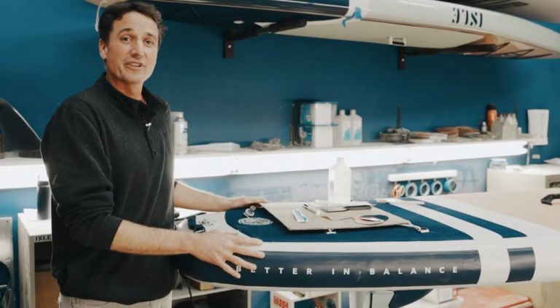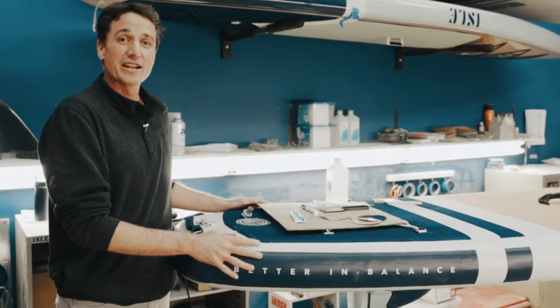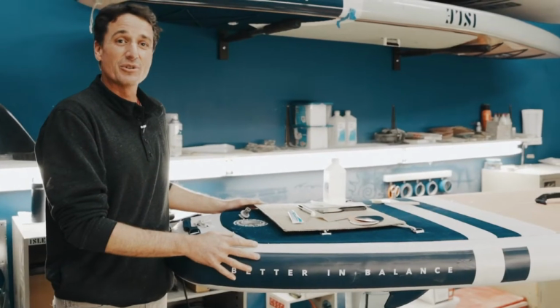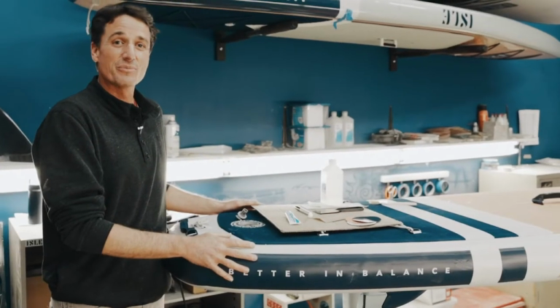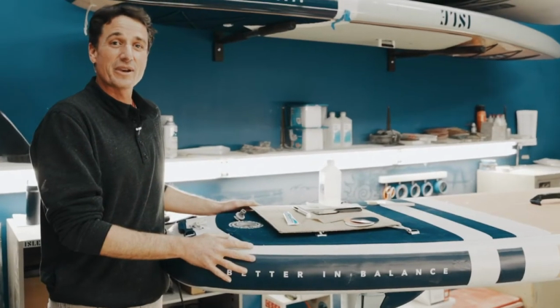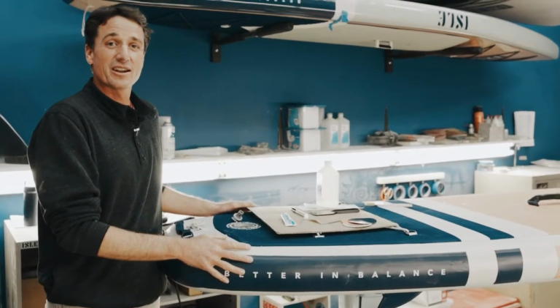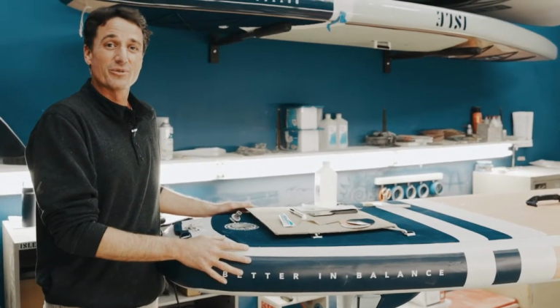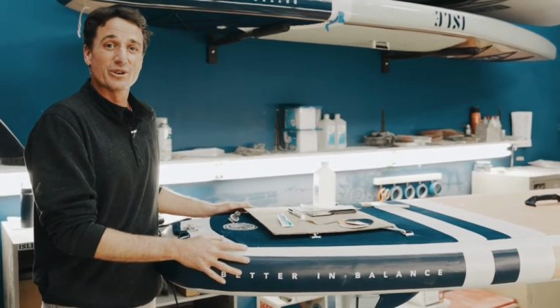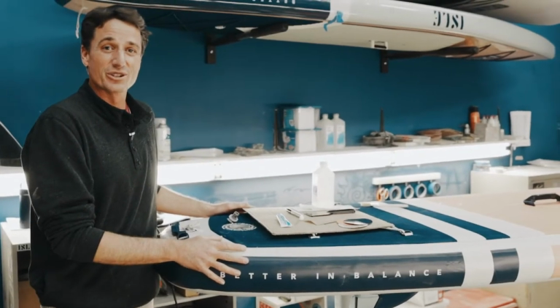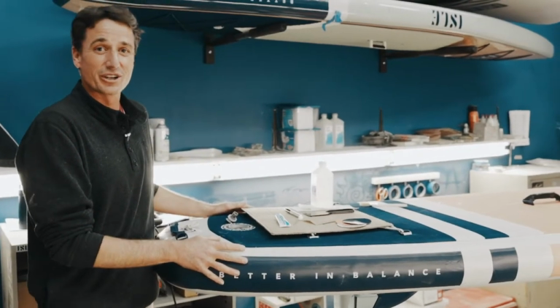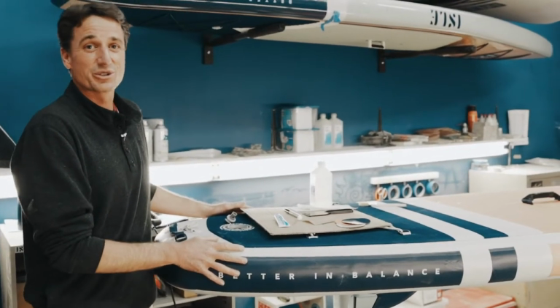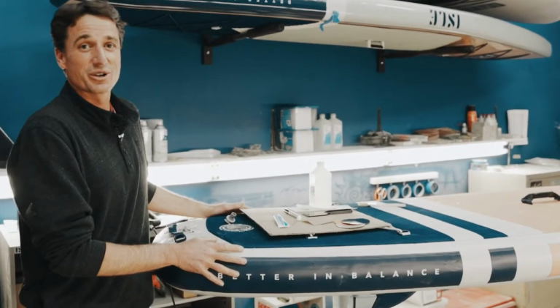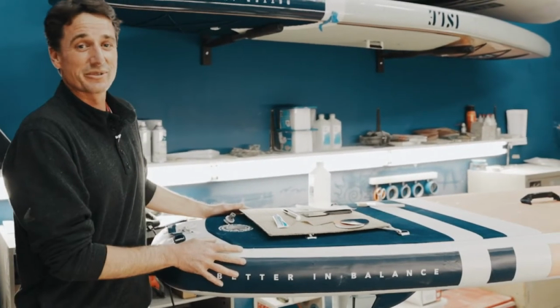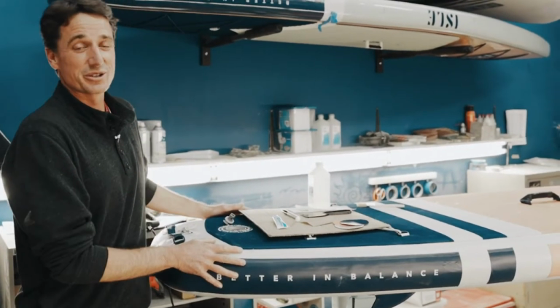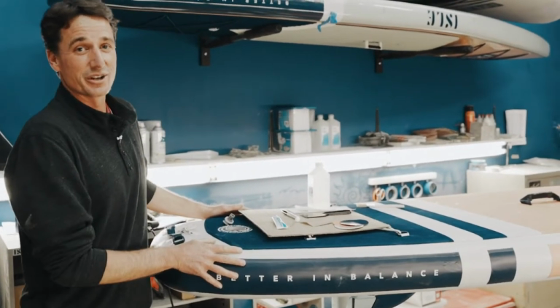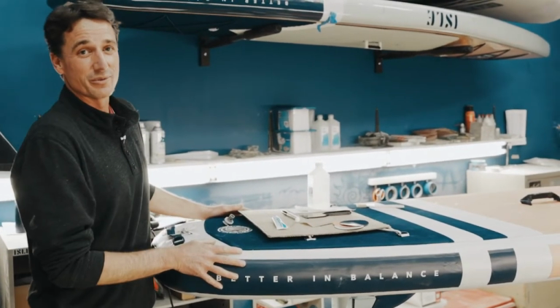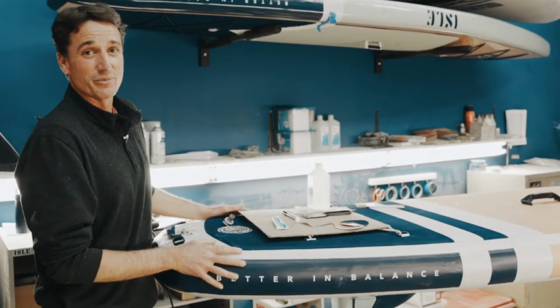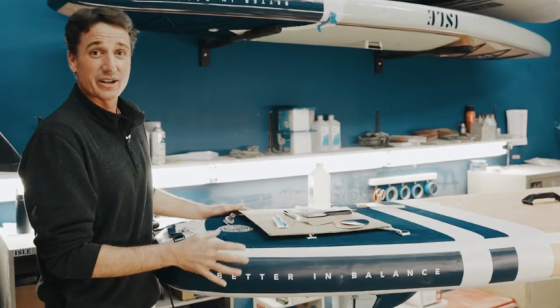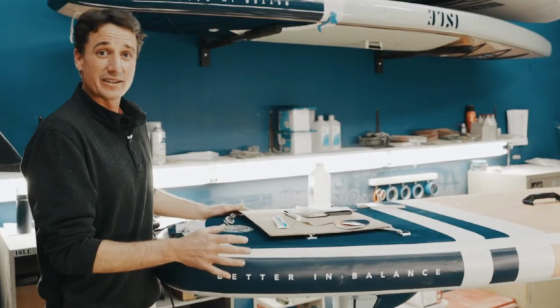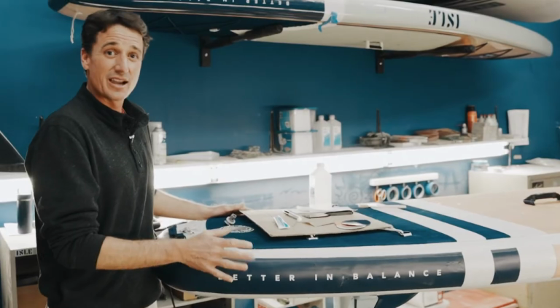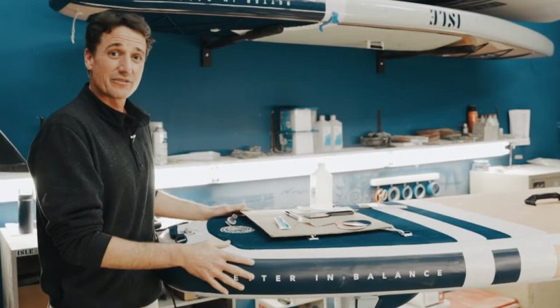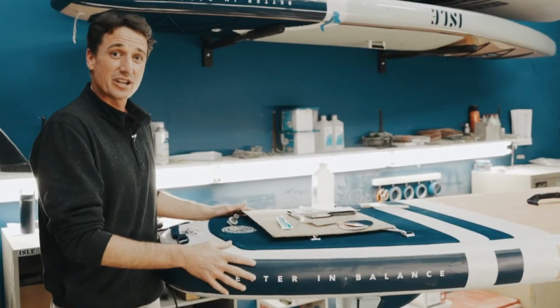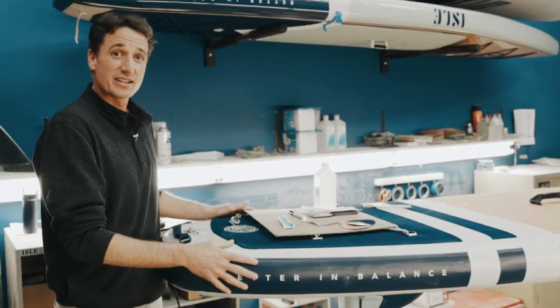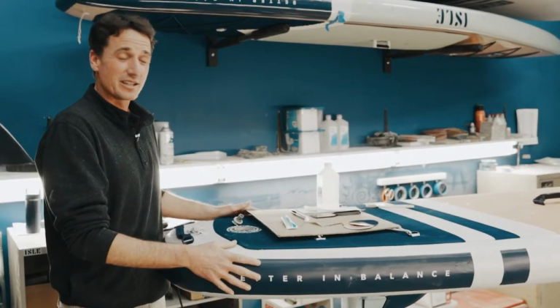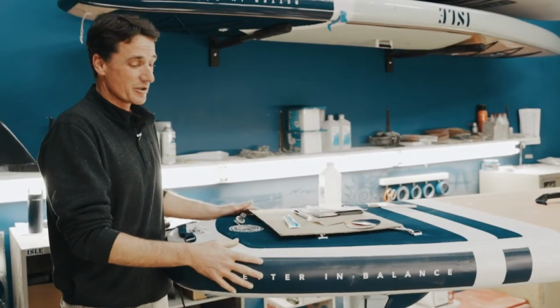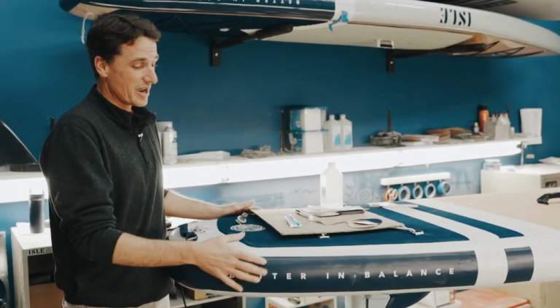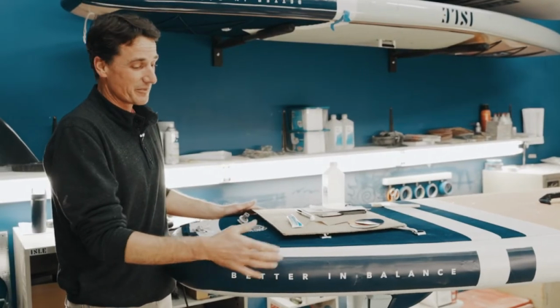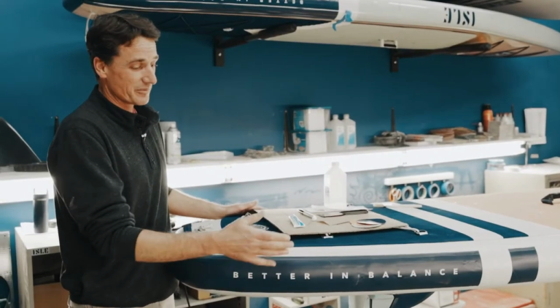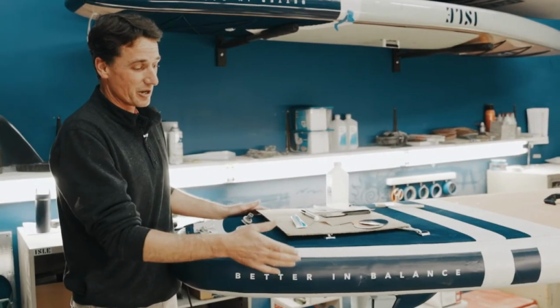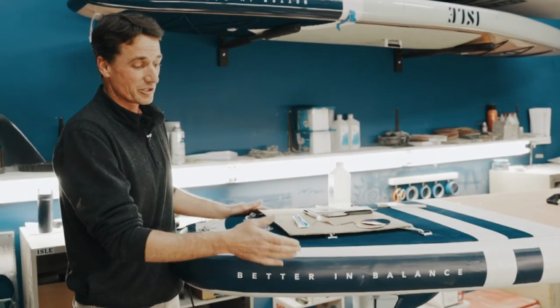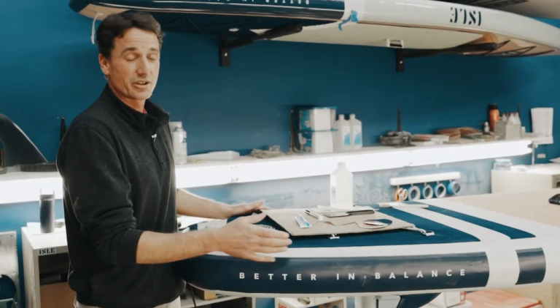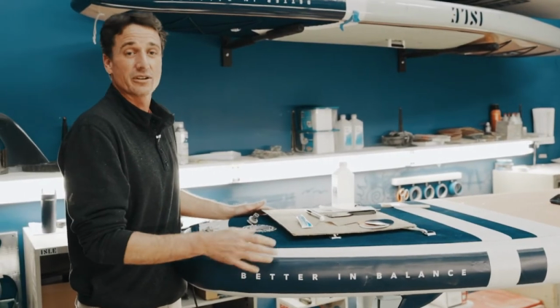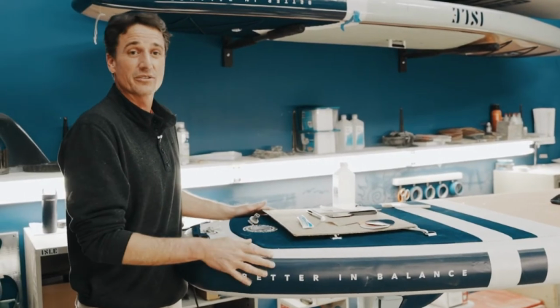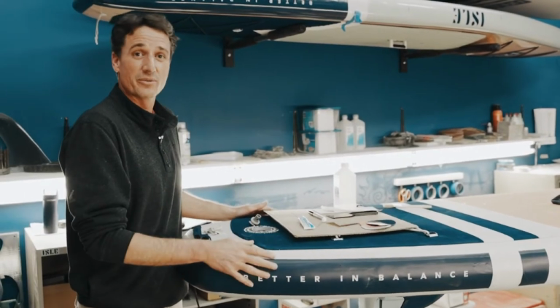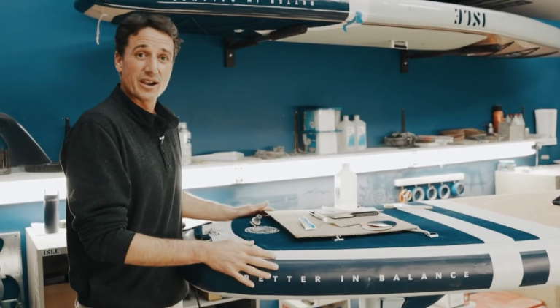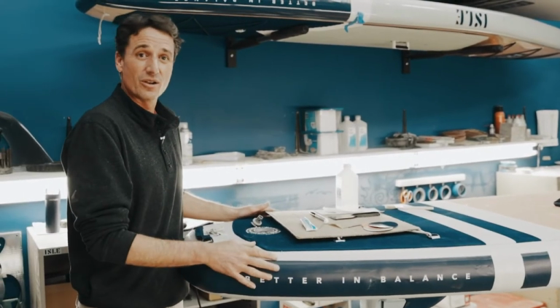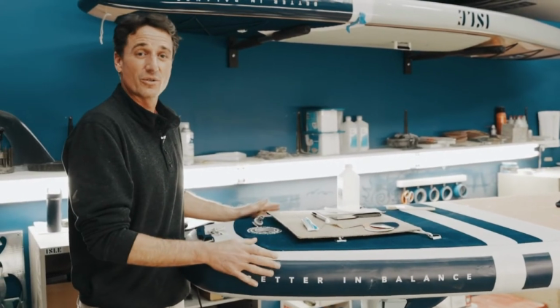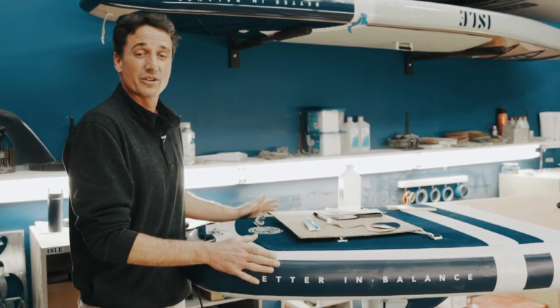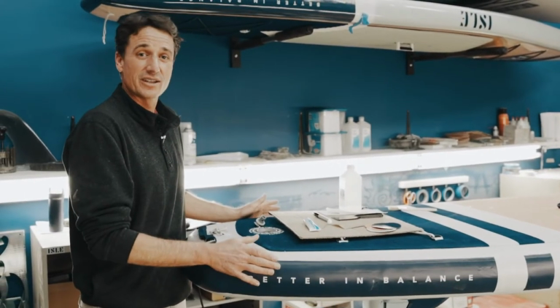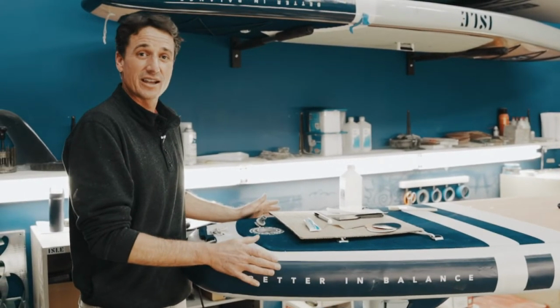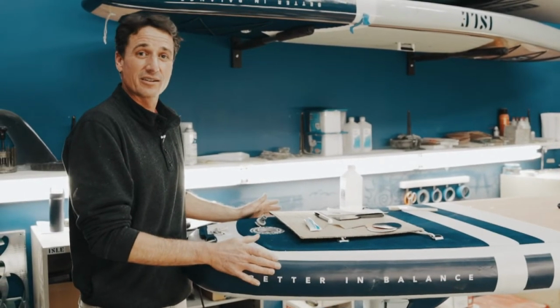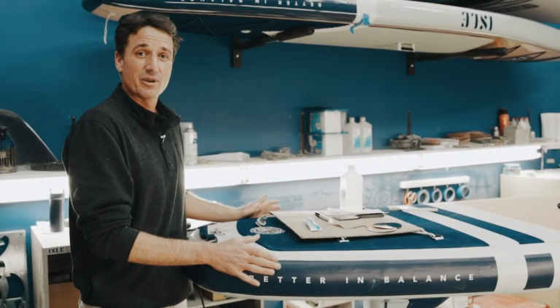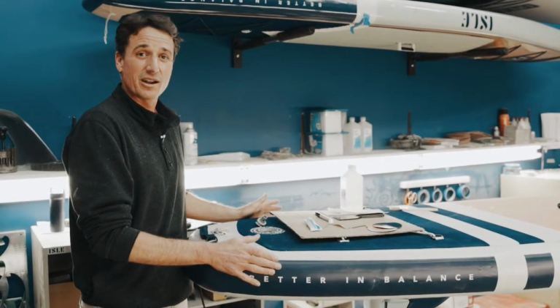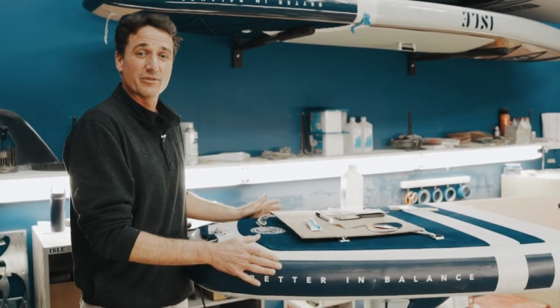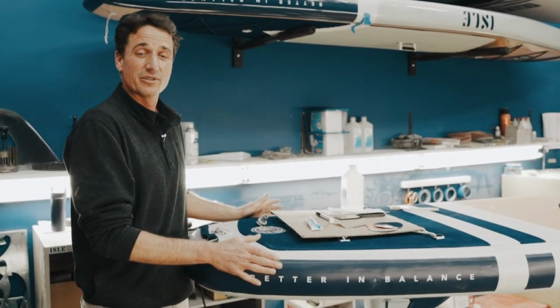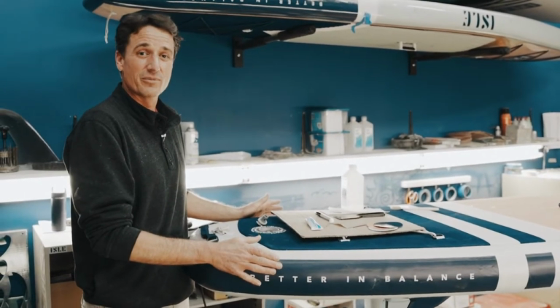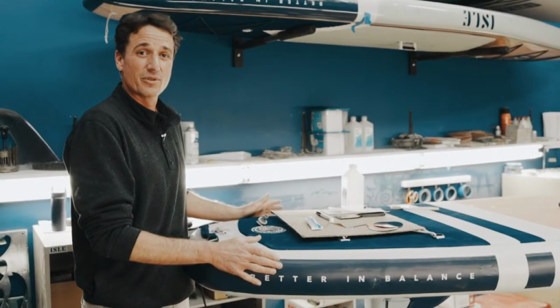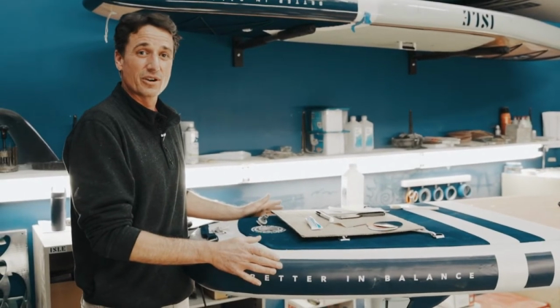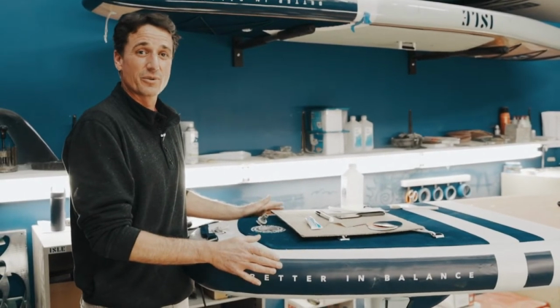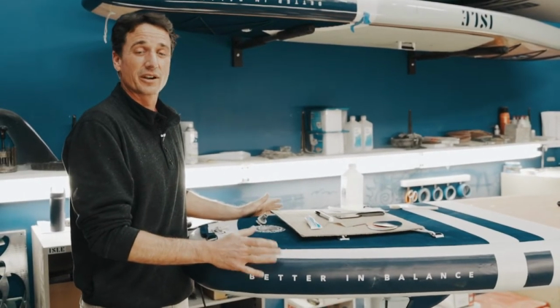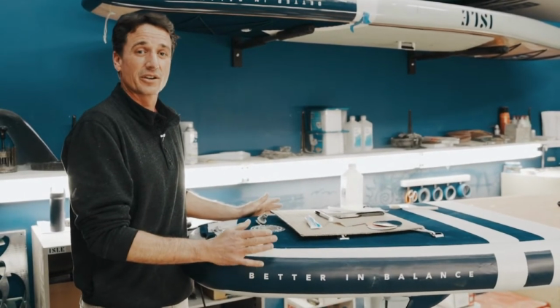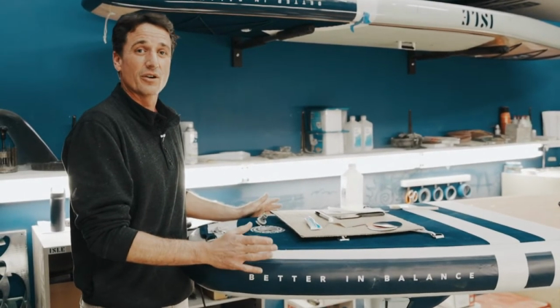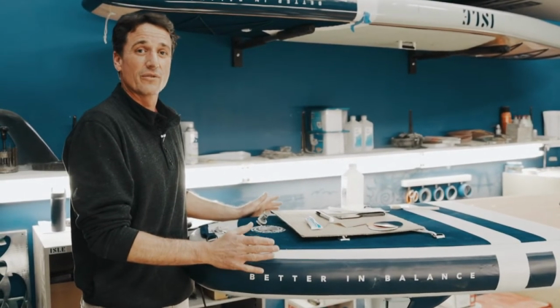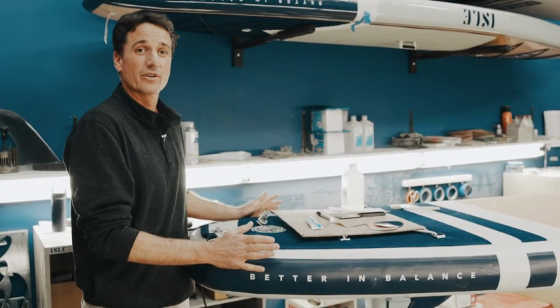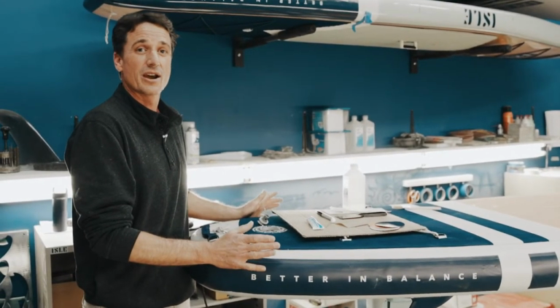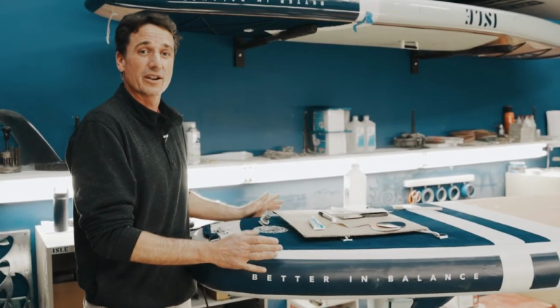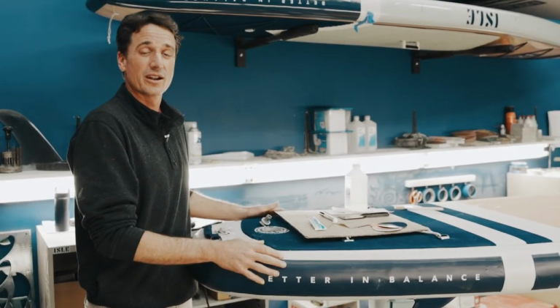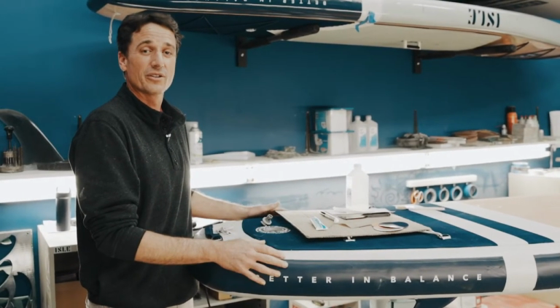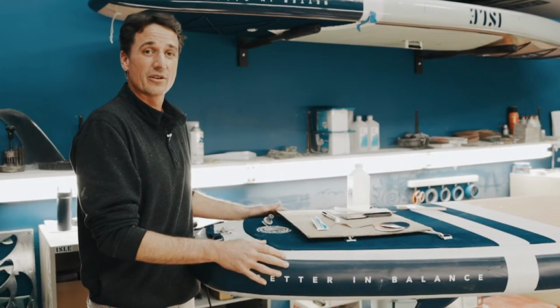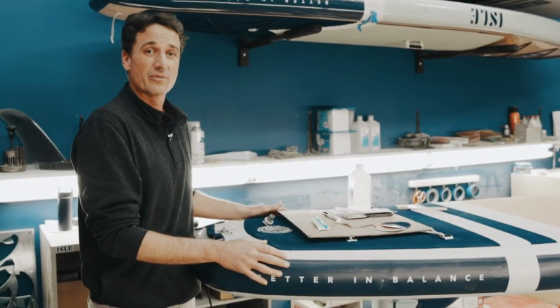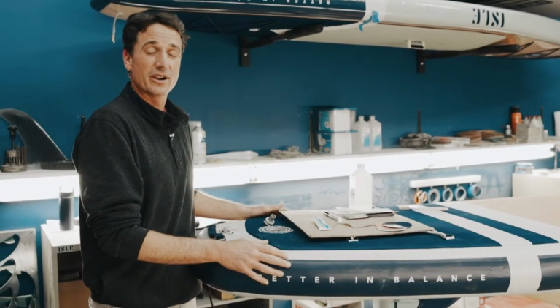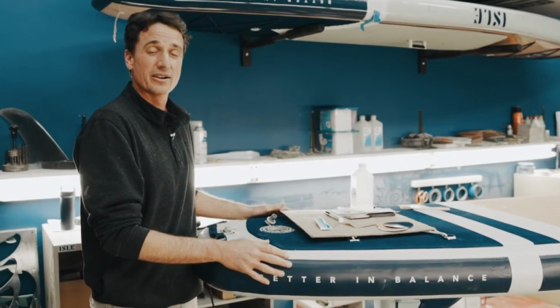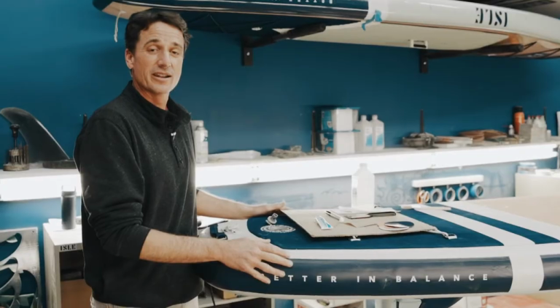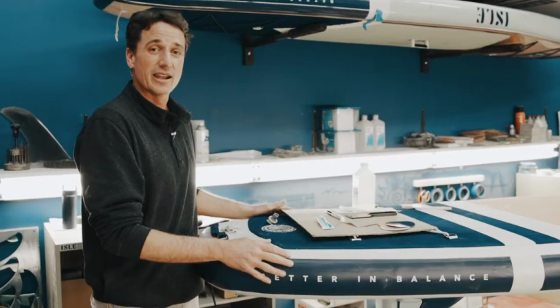Inflatable paddle boards are extremely durable, but in the off chance that you happen to puncture the rail or the deck or bottom of your board, we're gonna go over how to handle that repair today.